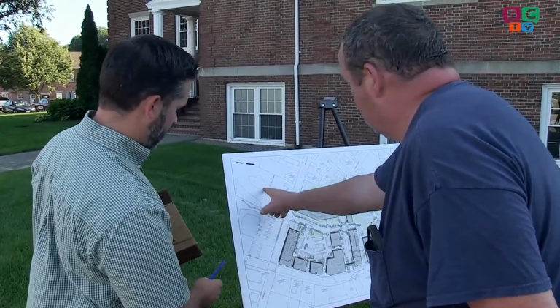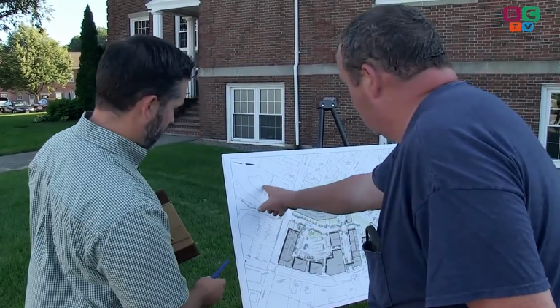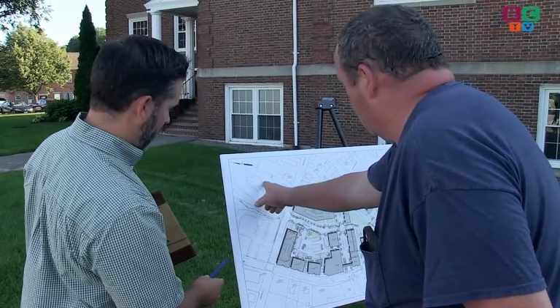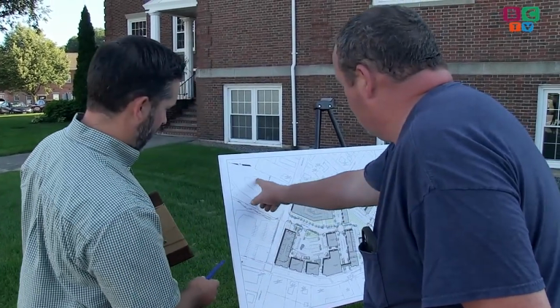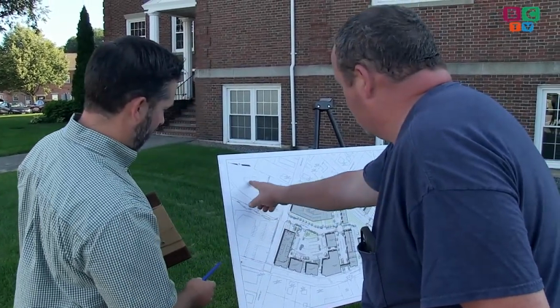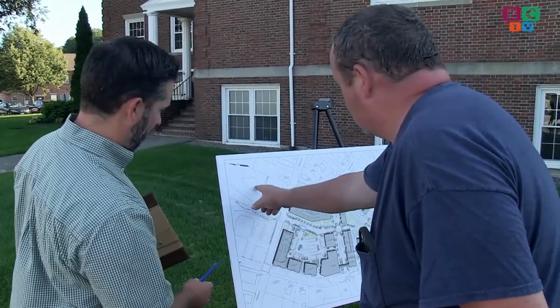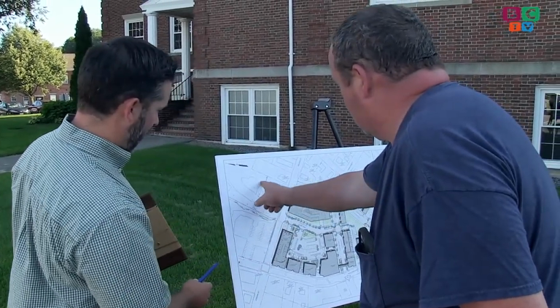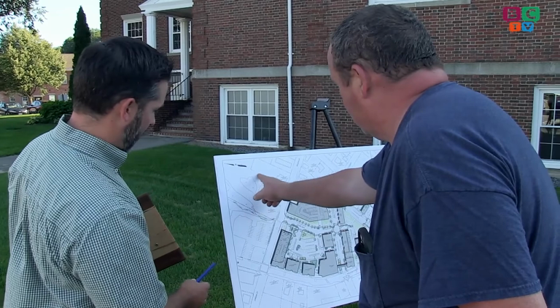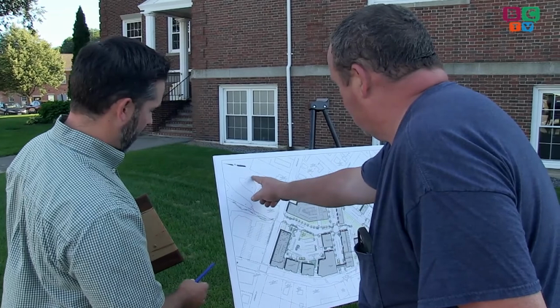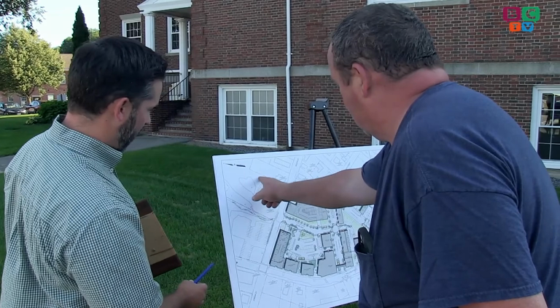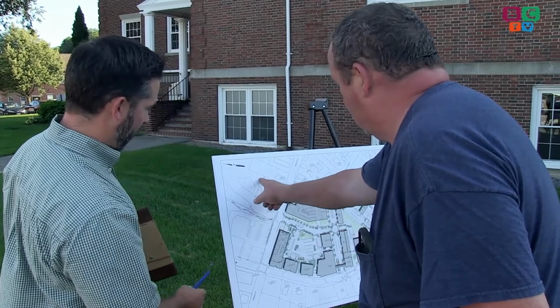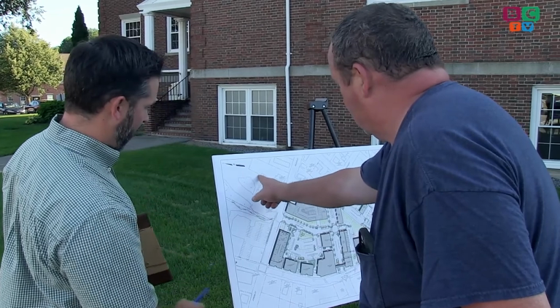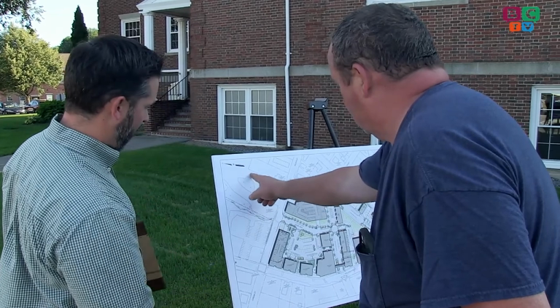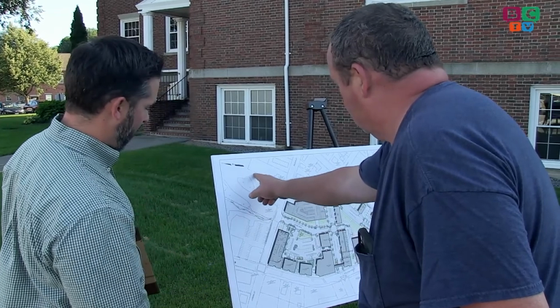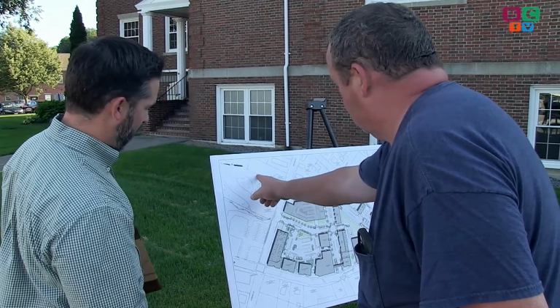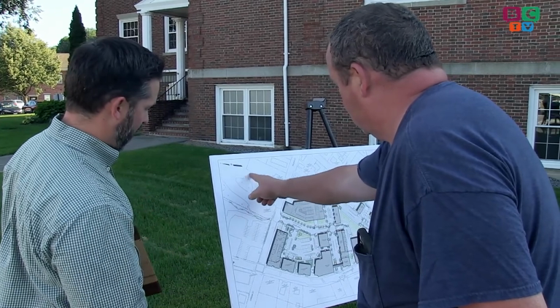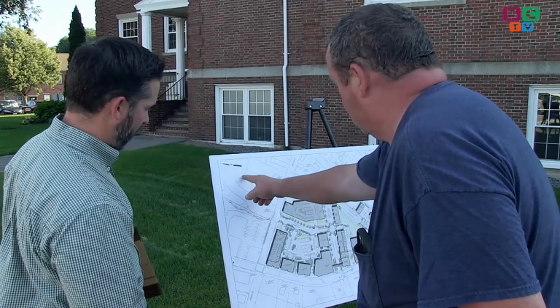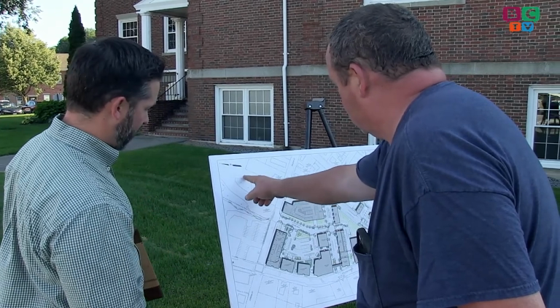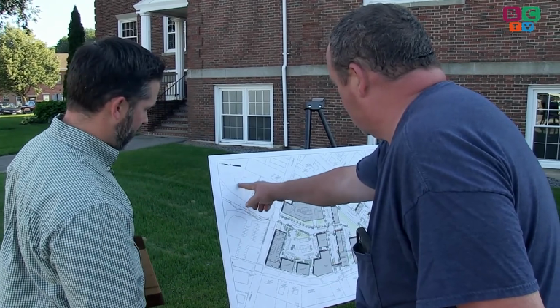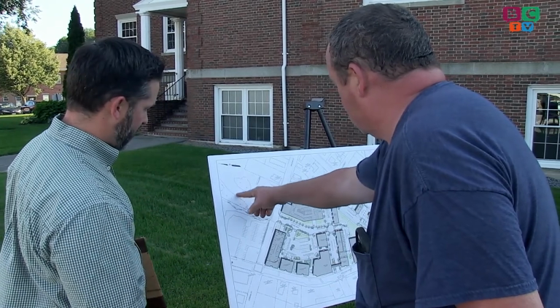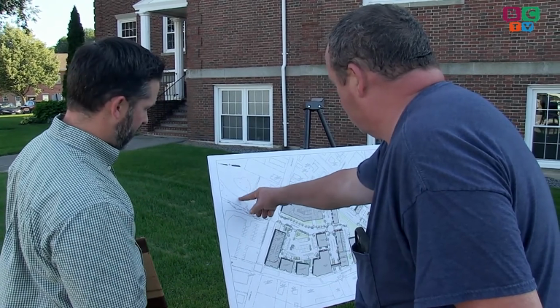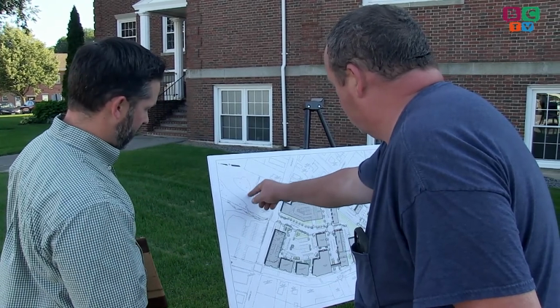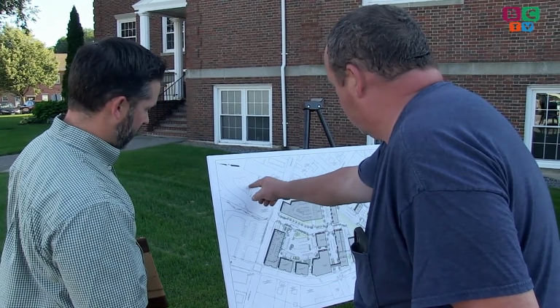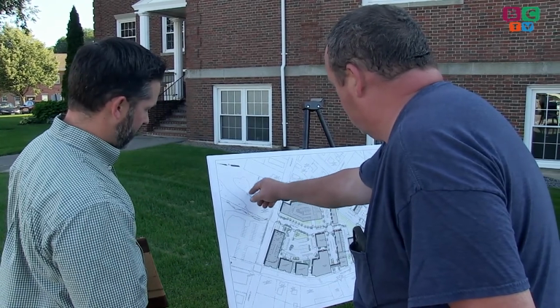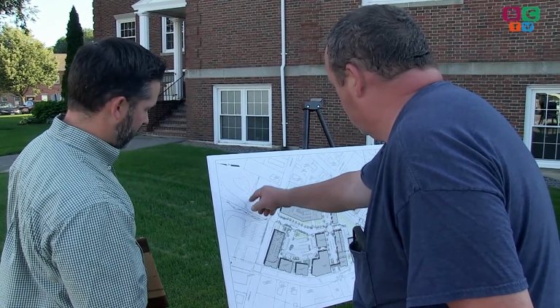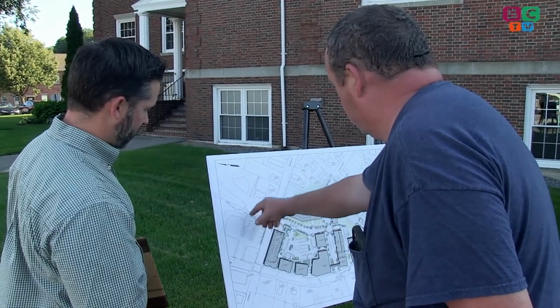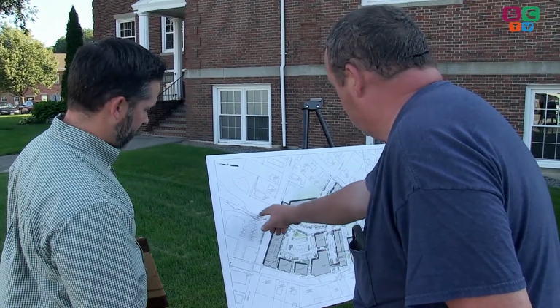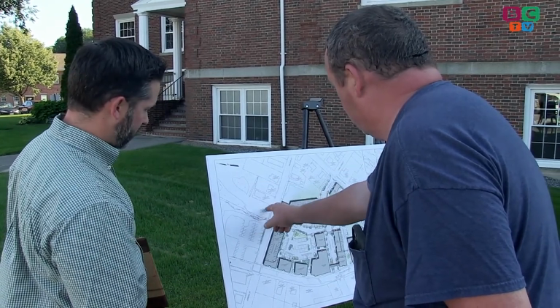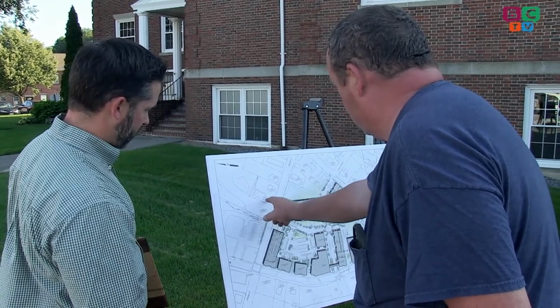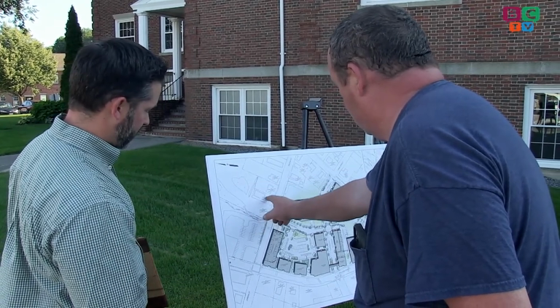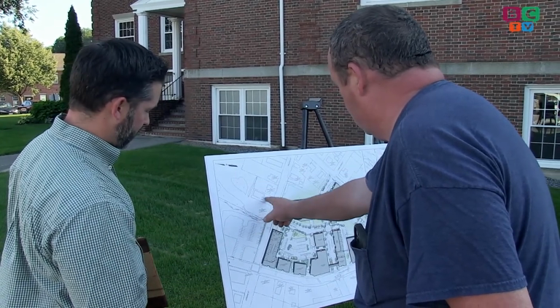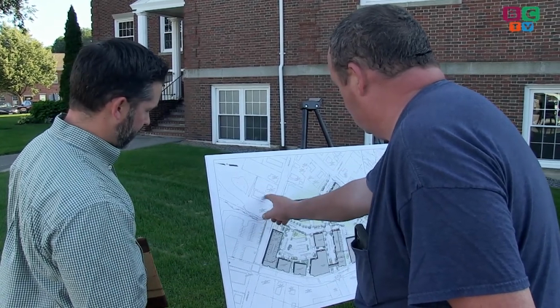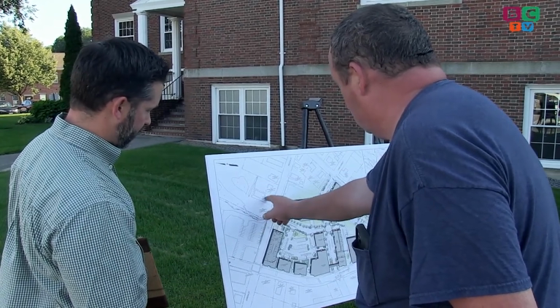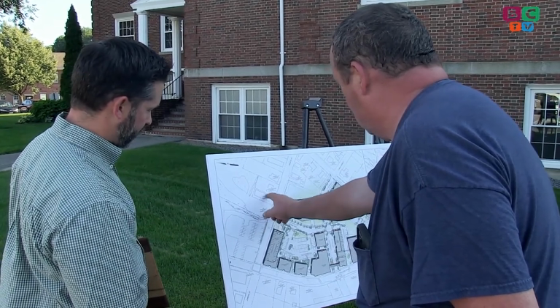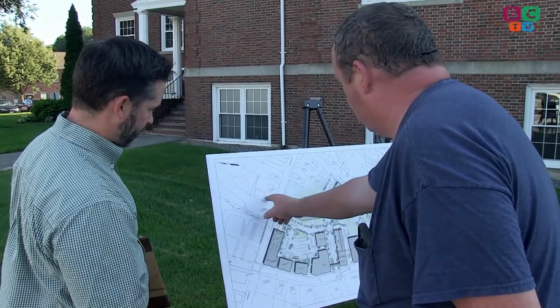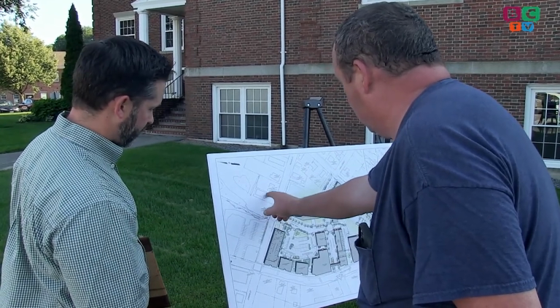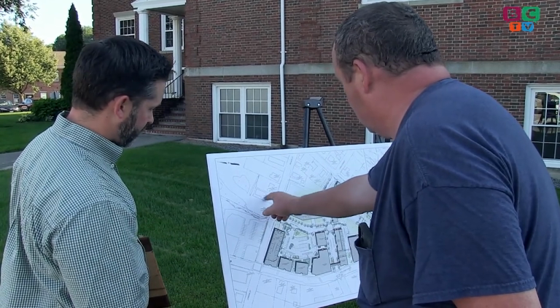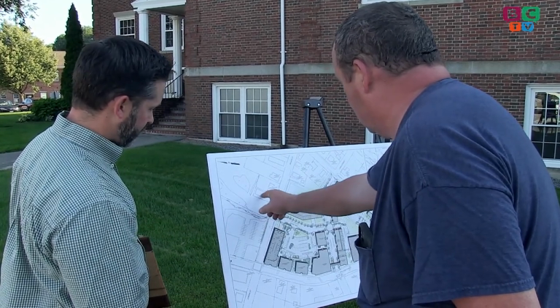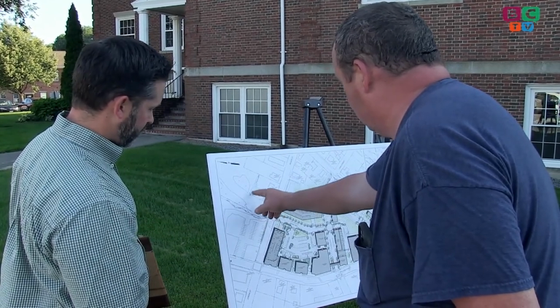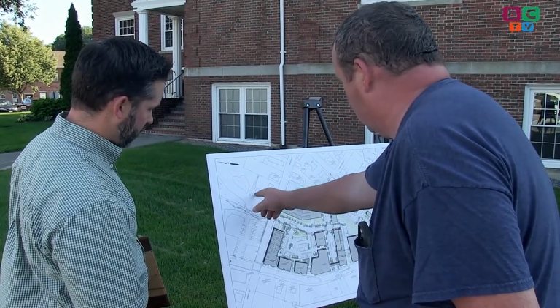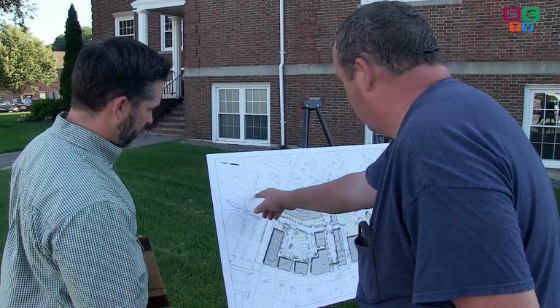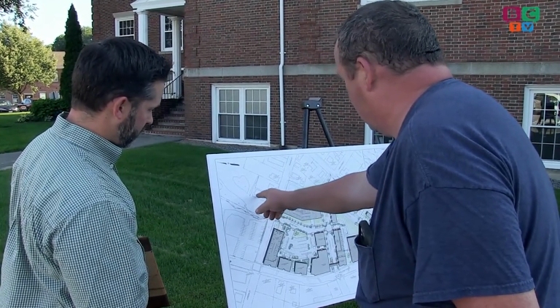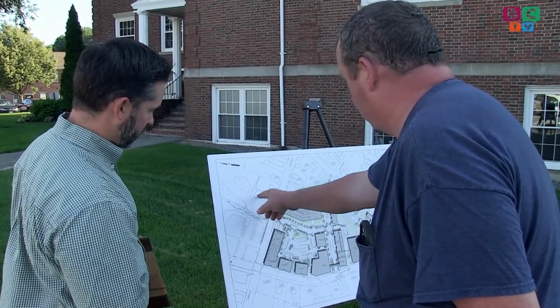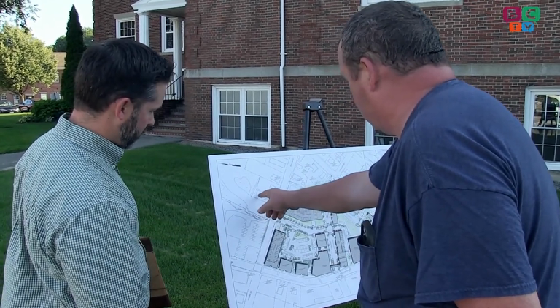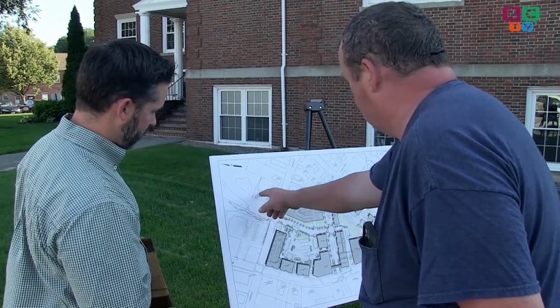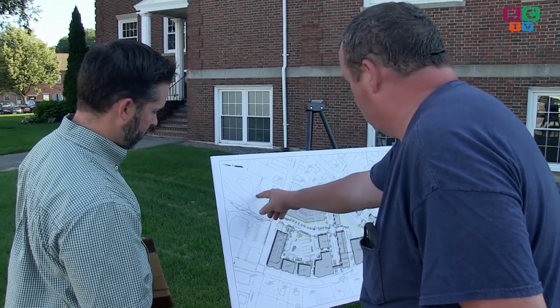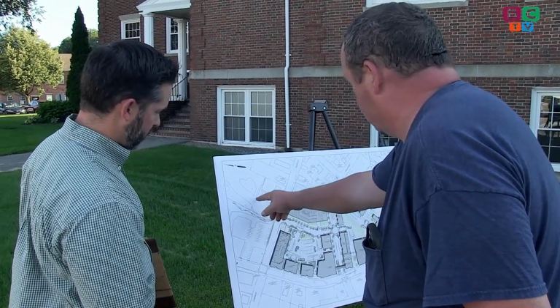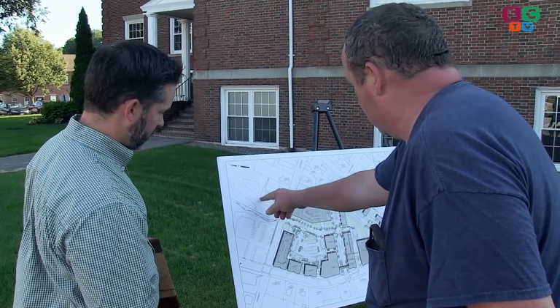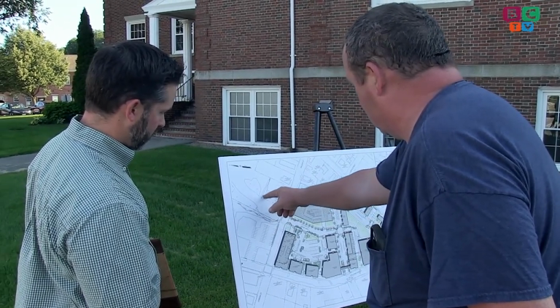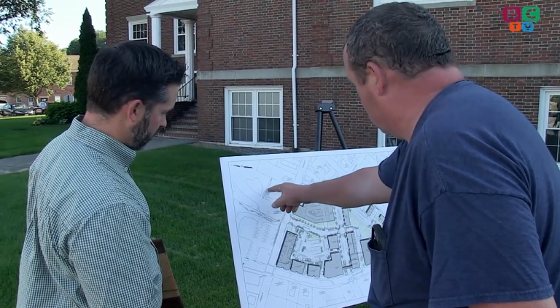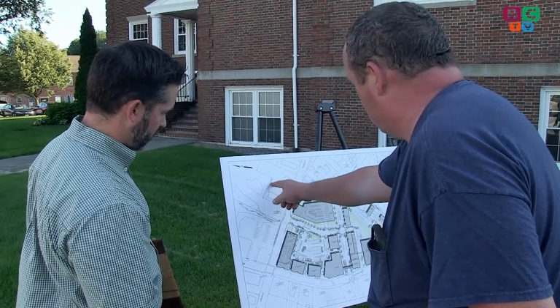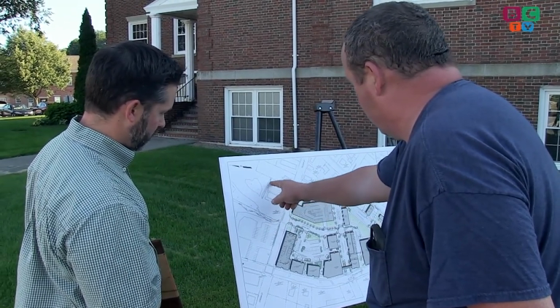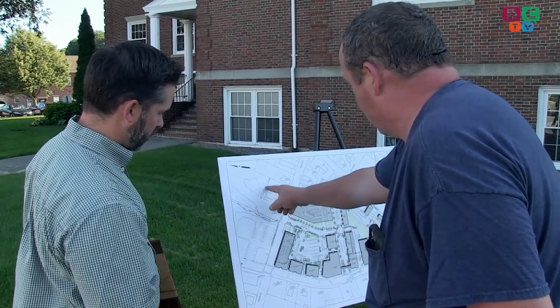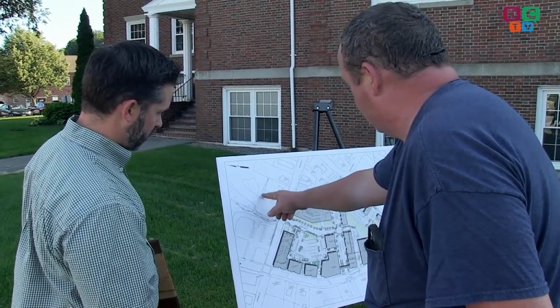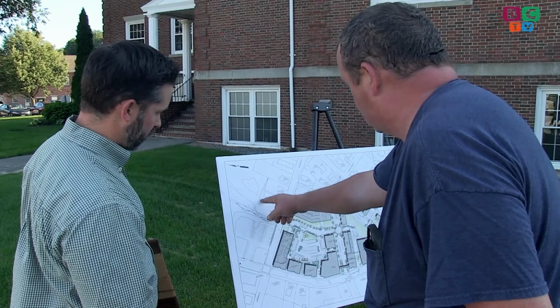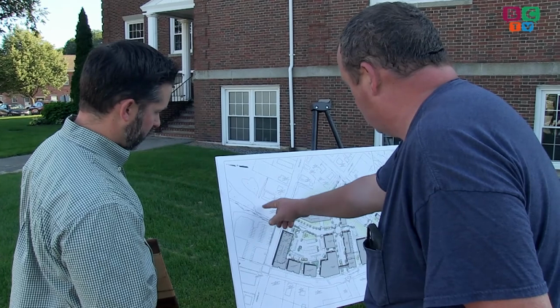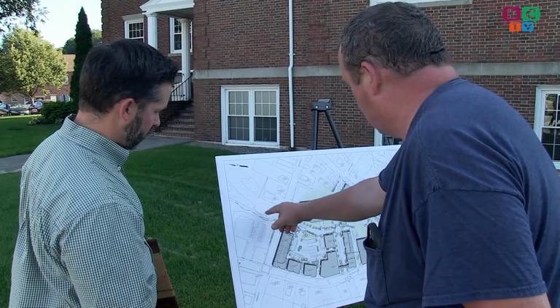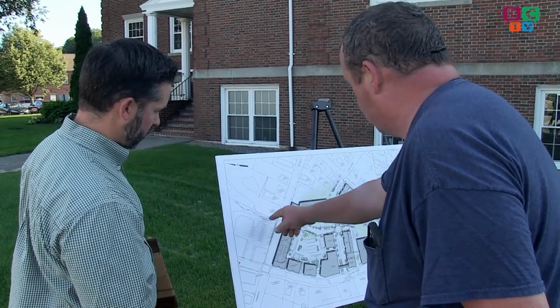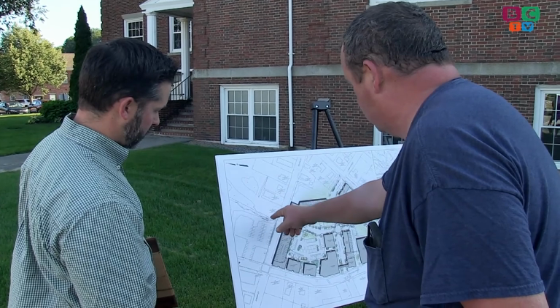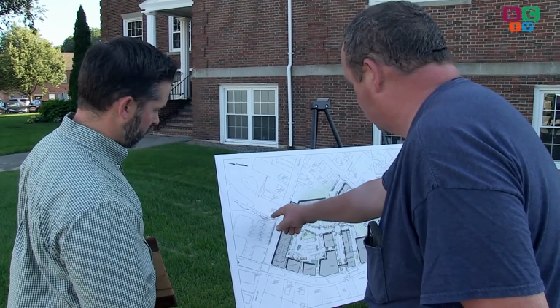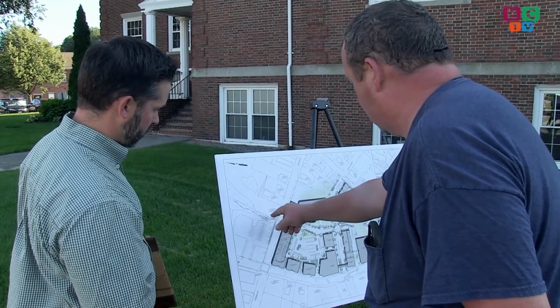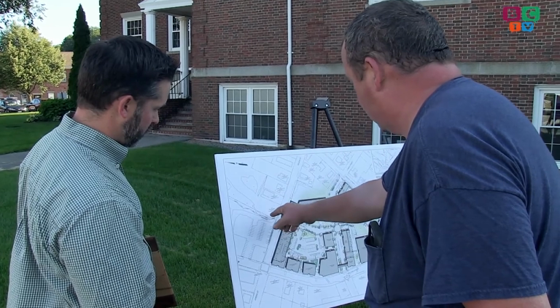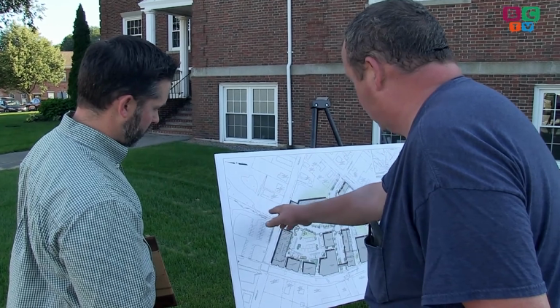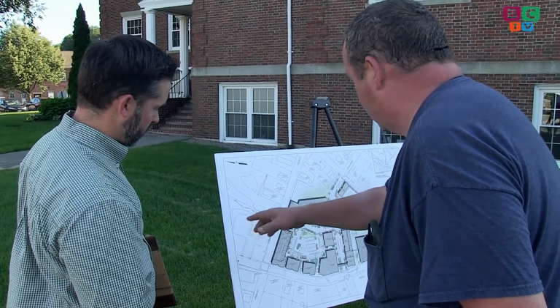They had built that building up in here and there had never been any problems previously. Now the whole back of this property drains to the front.